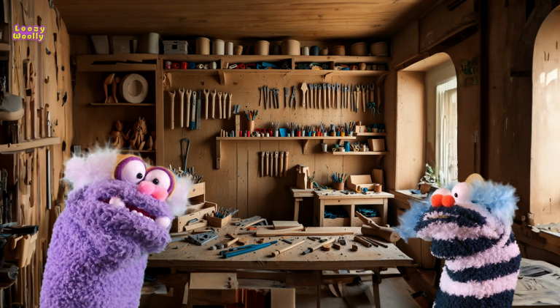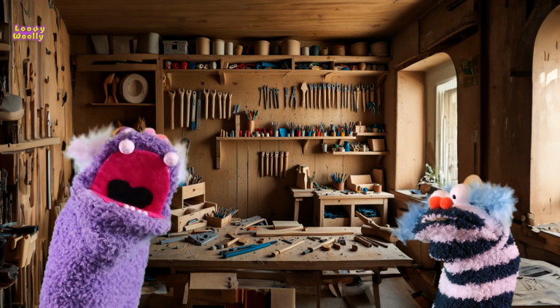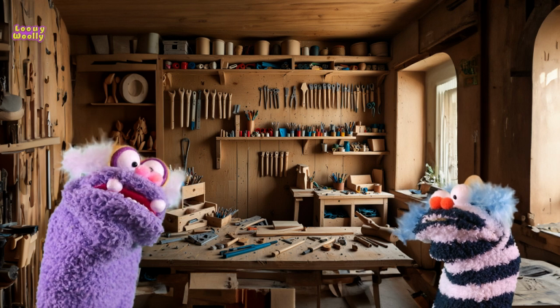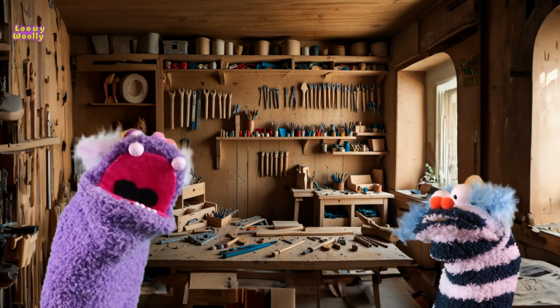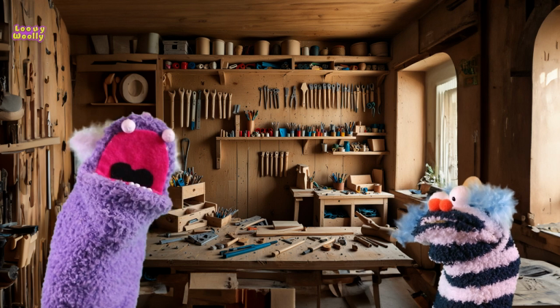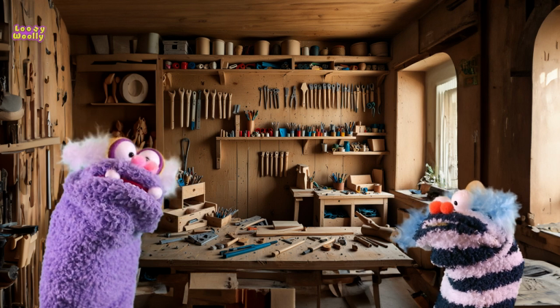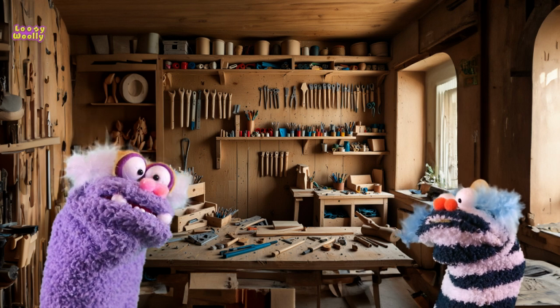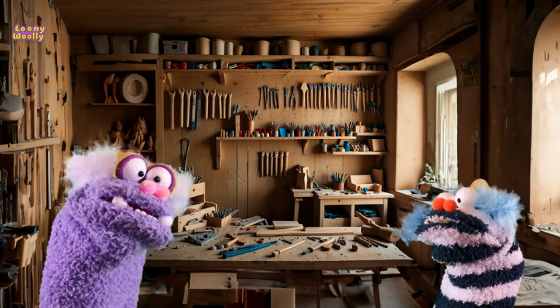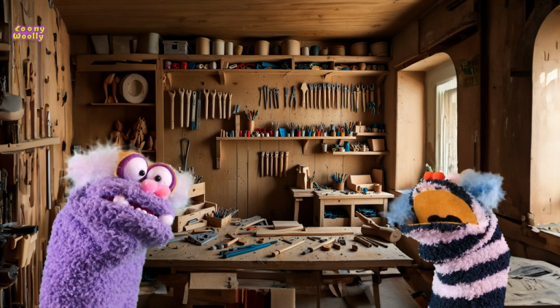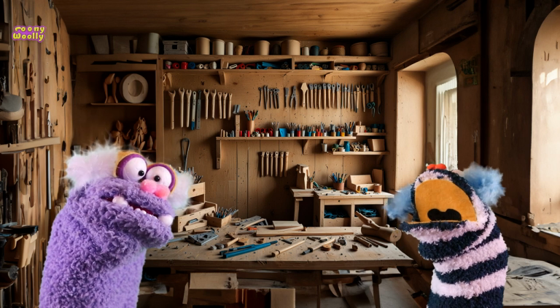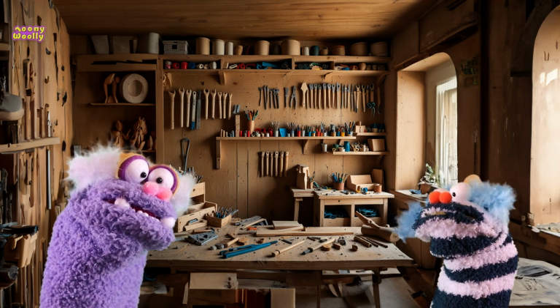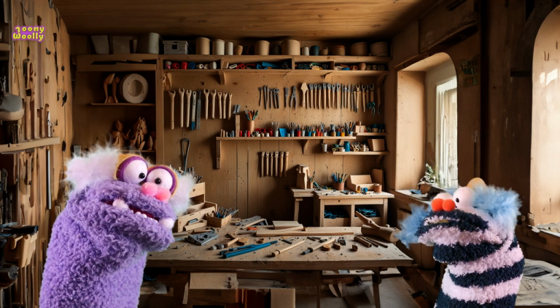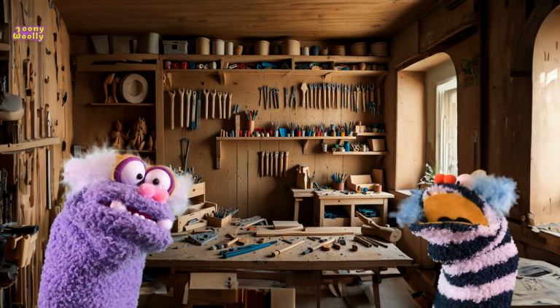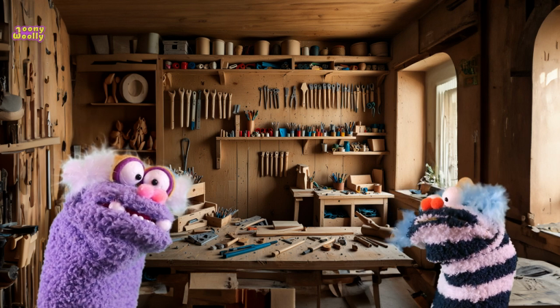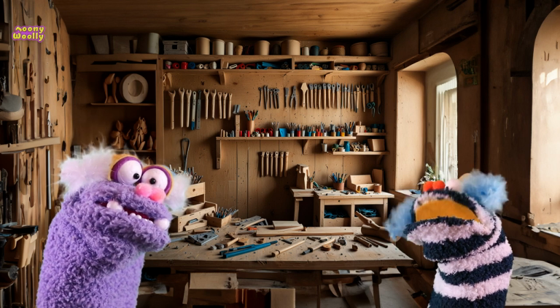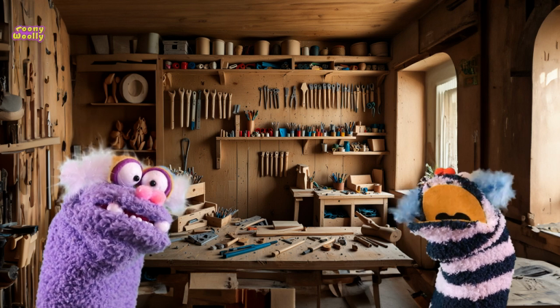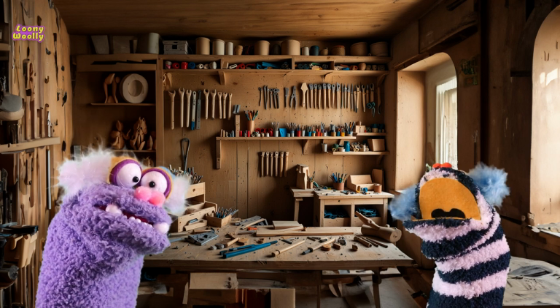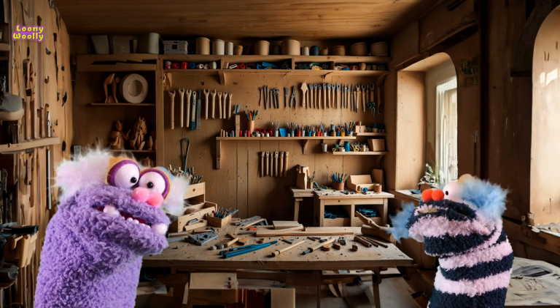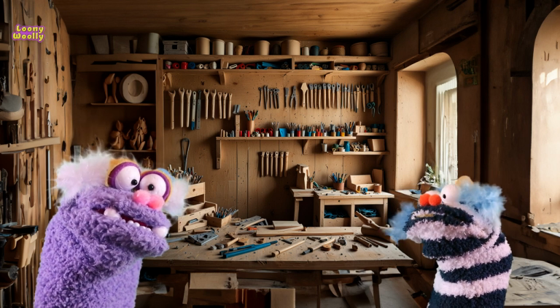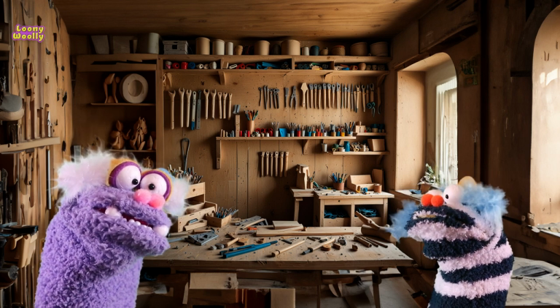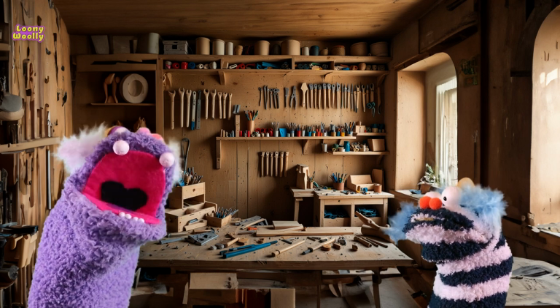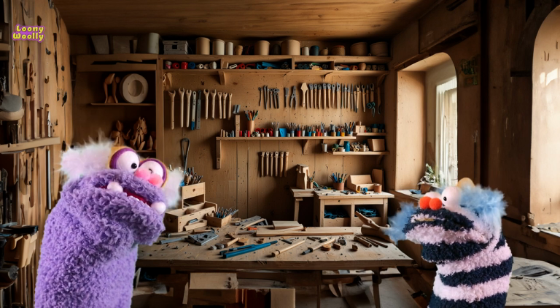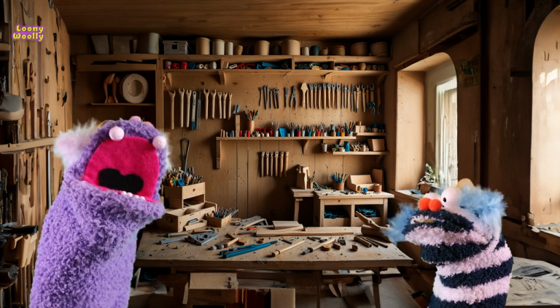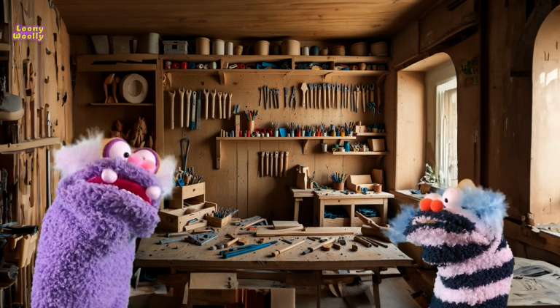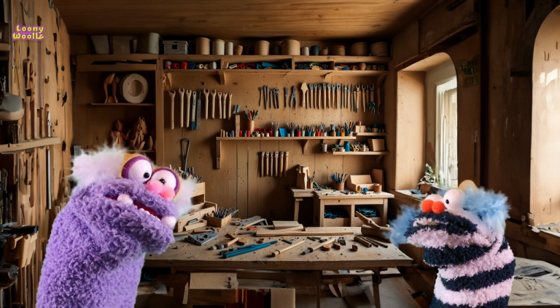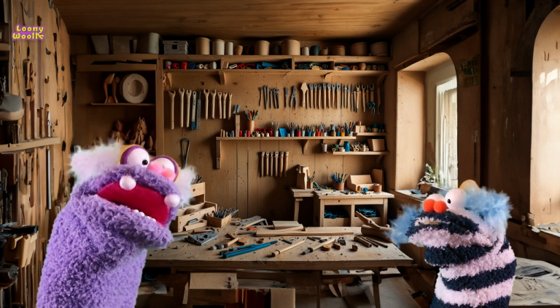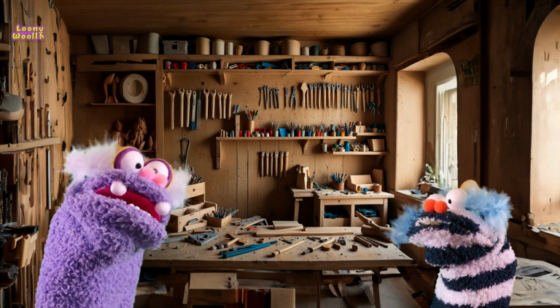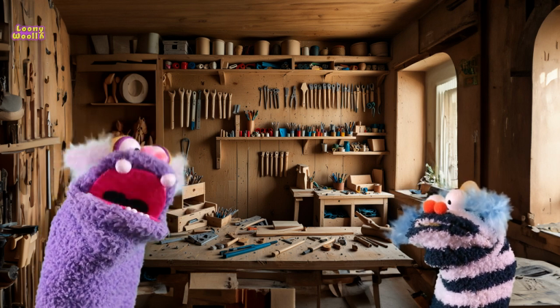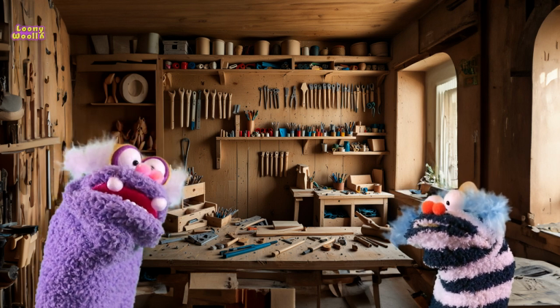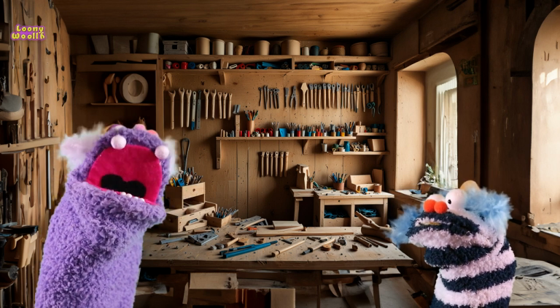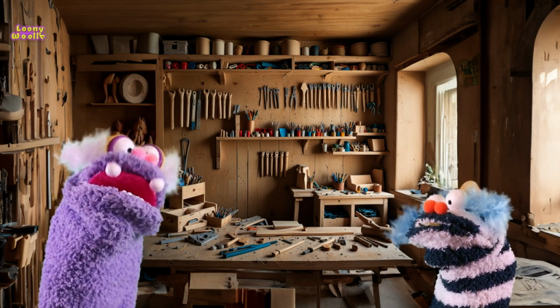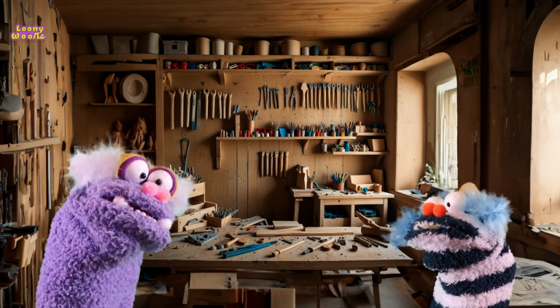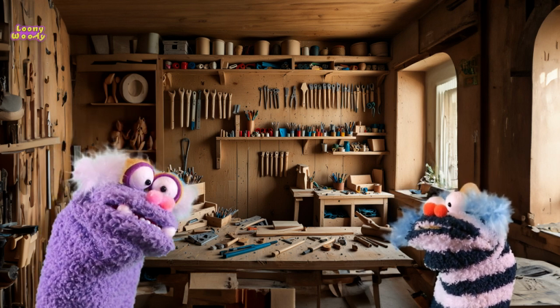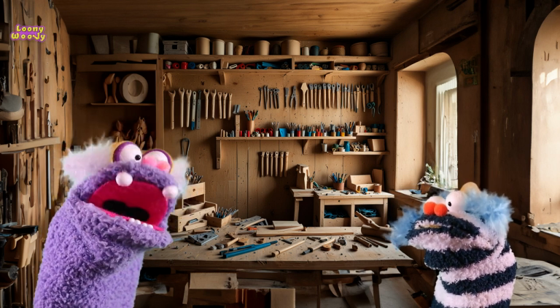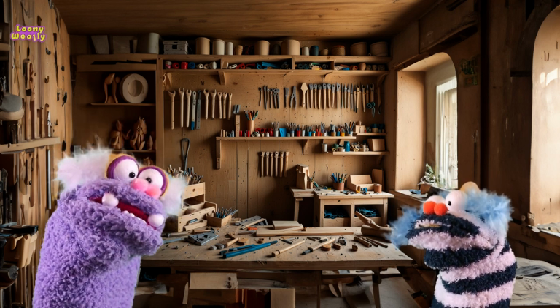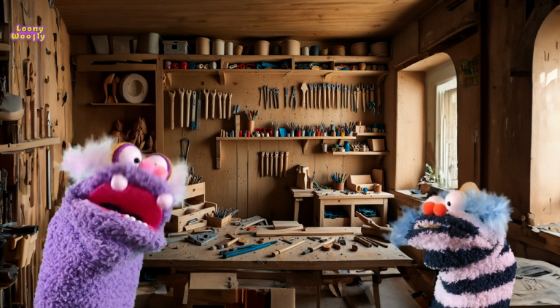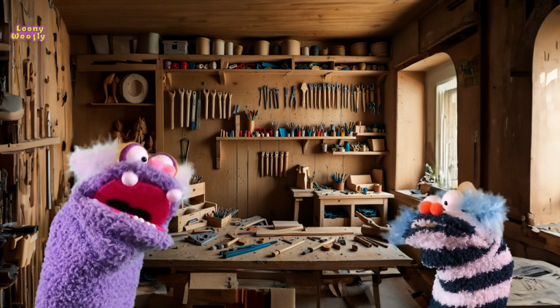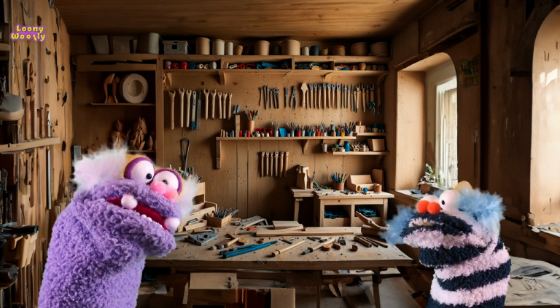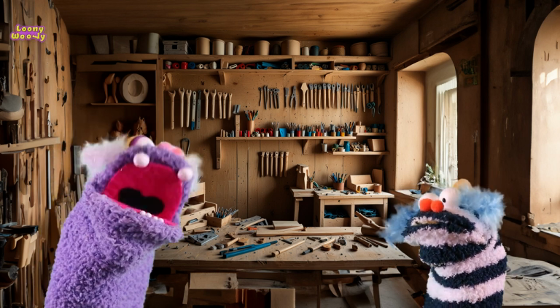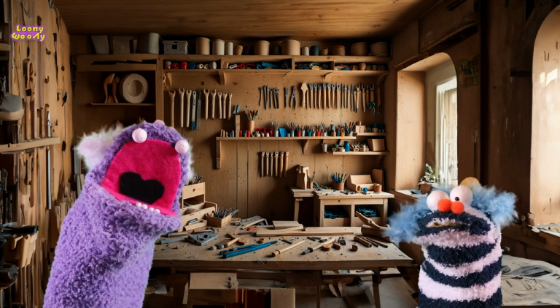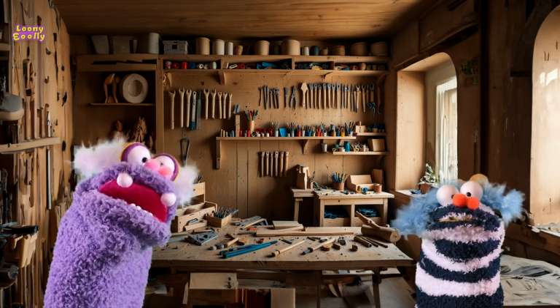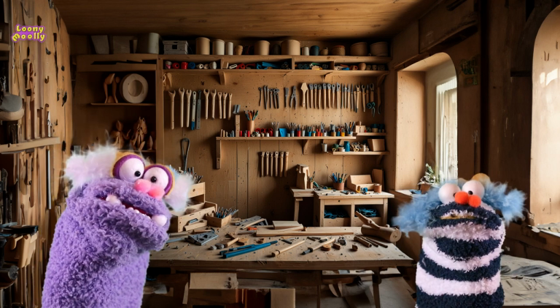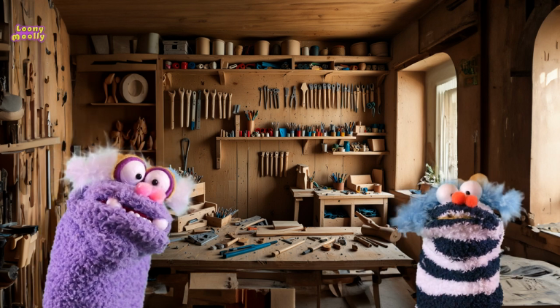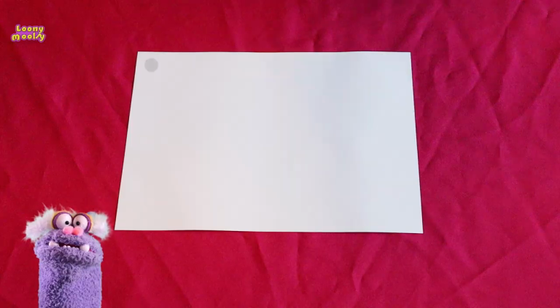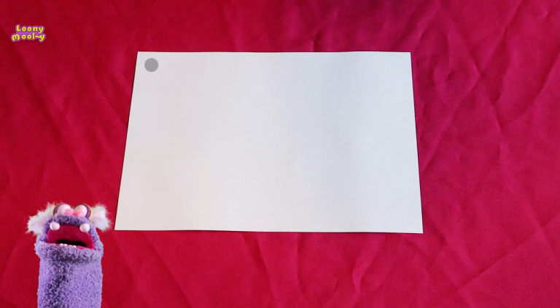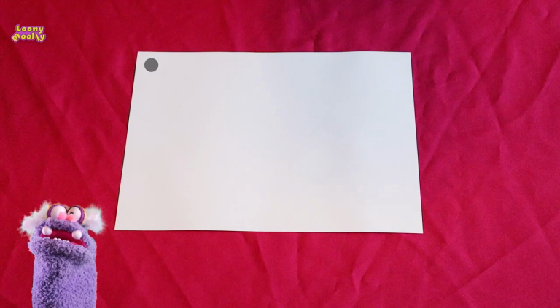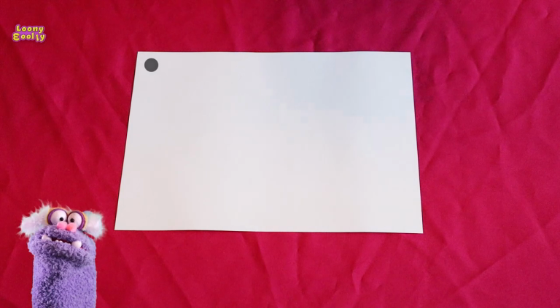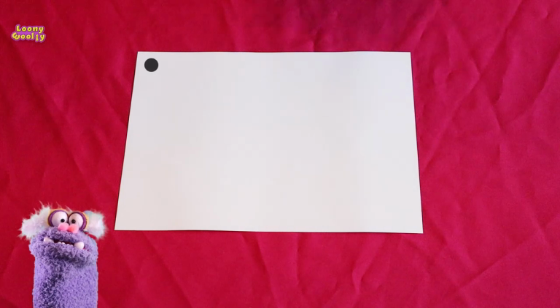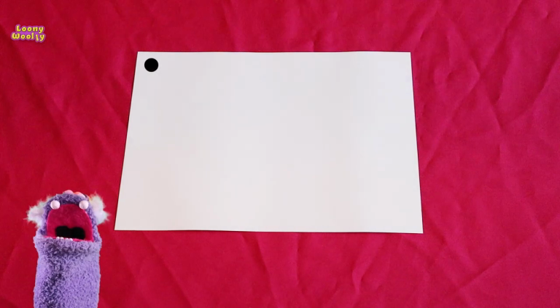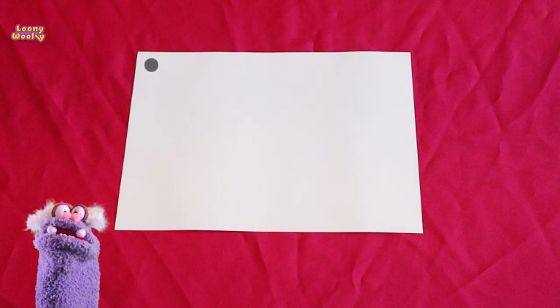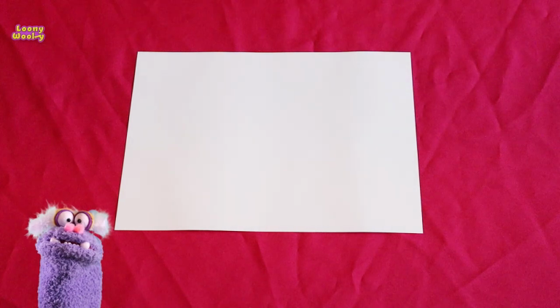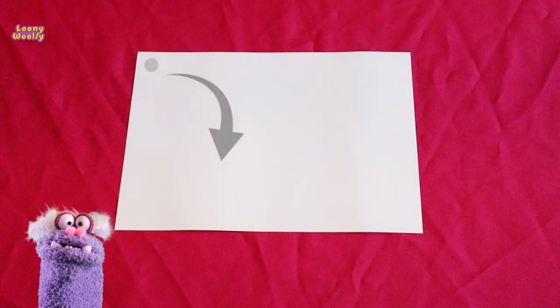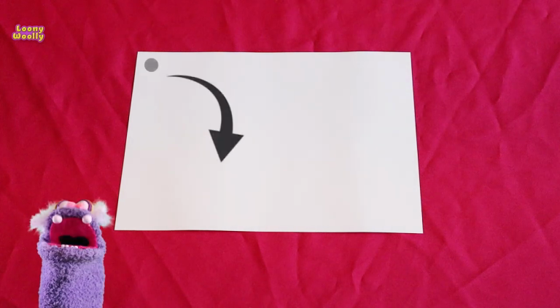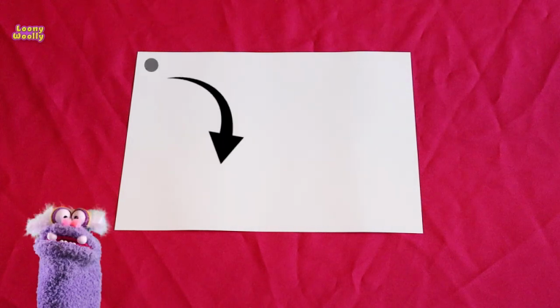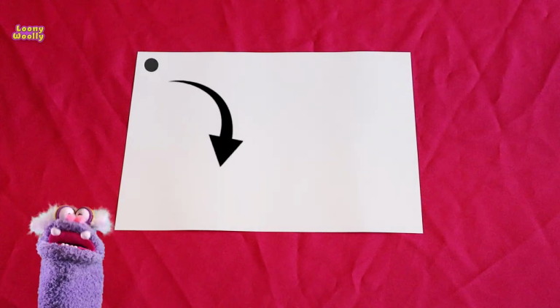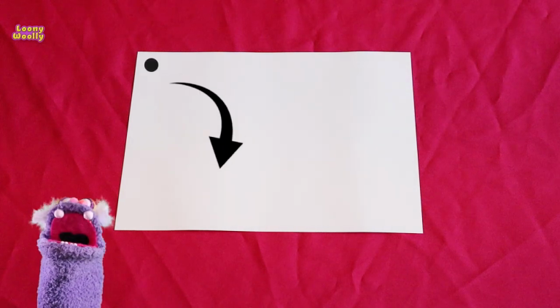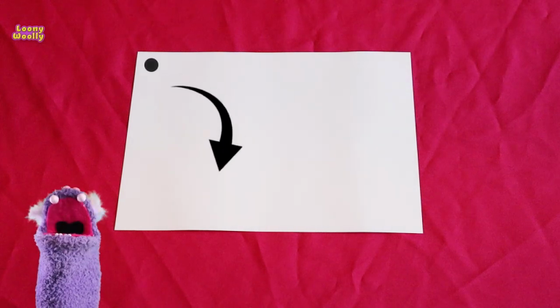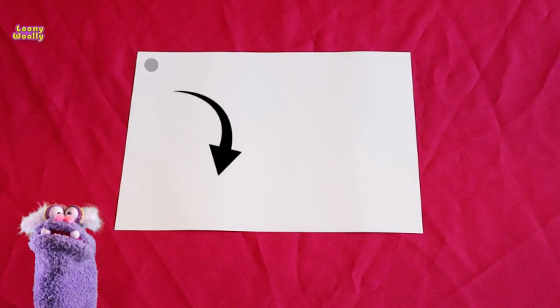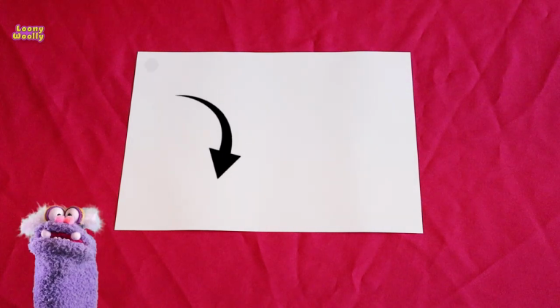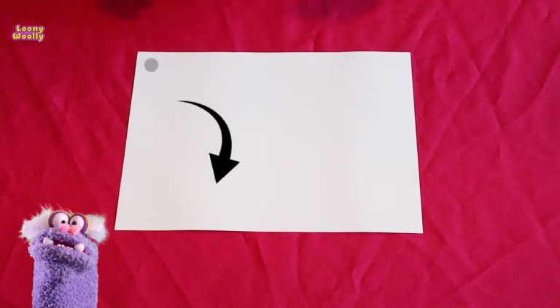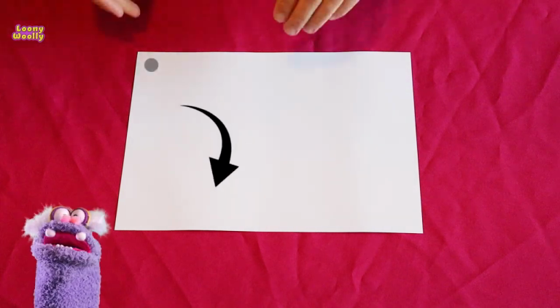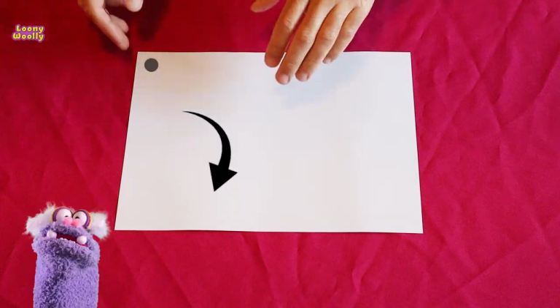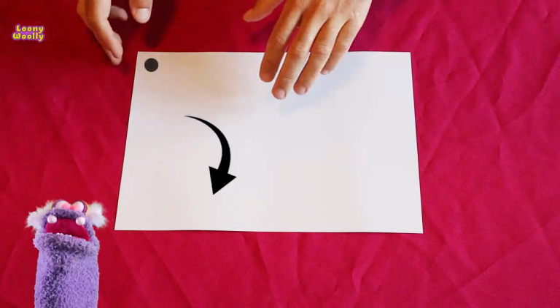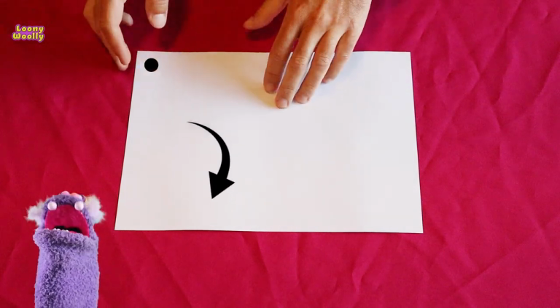Let's fold it. Yes, let's fold it. Okay, listen carefully and follow these steps. You take one sheet of paper.